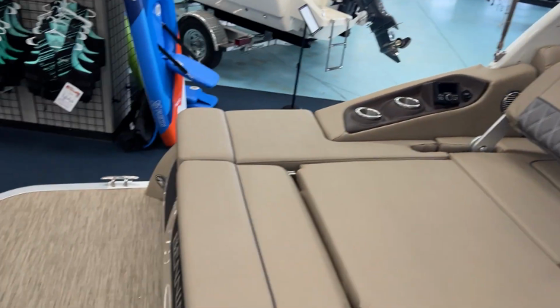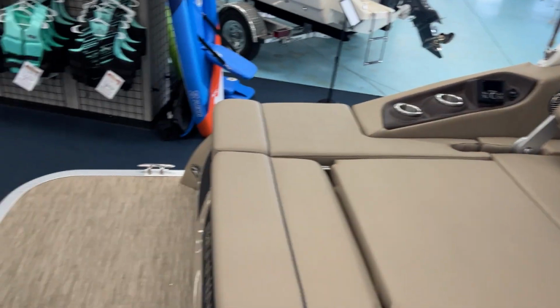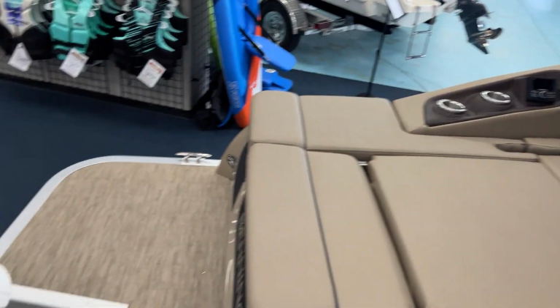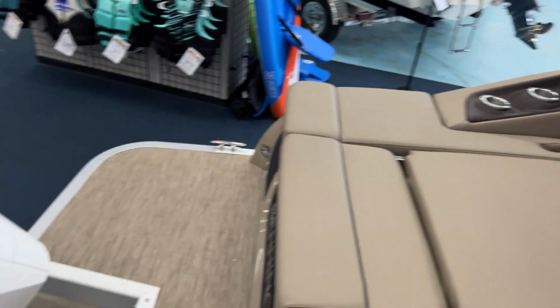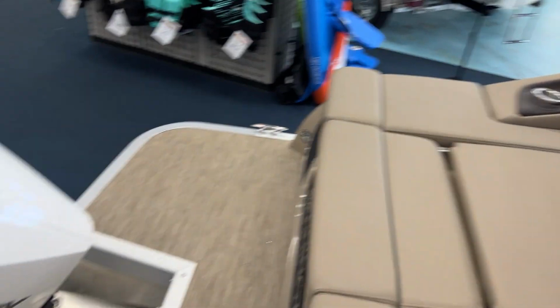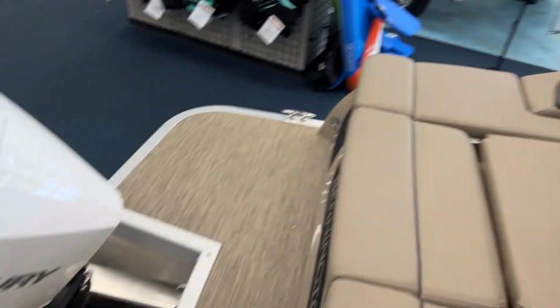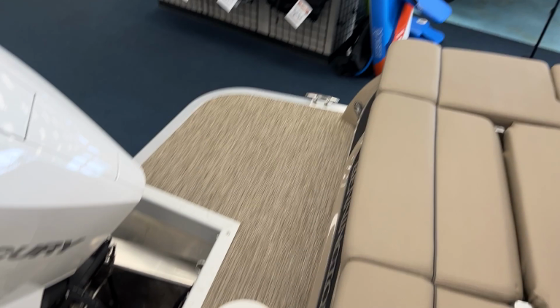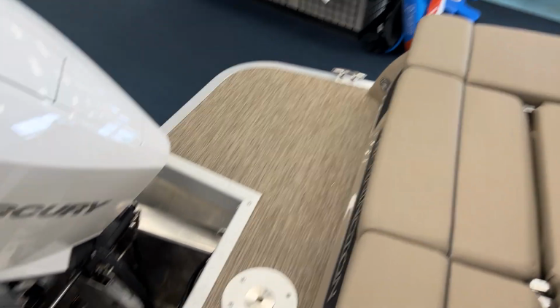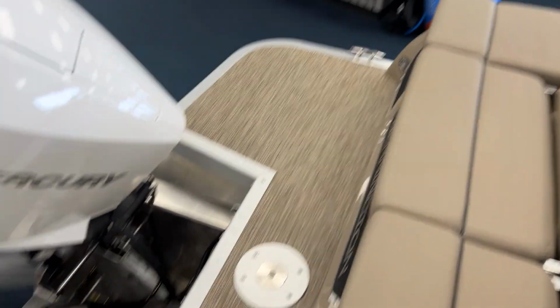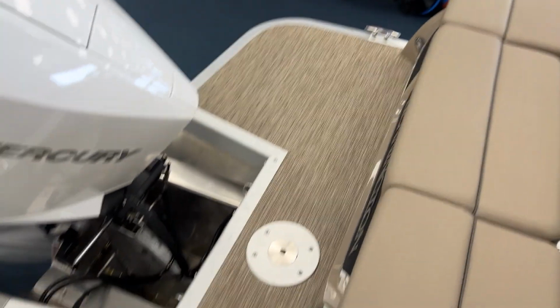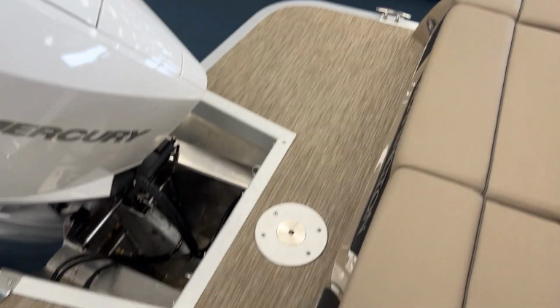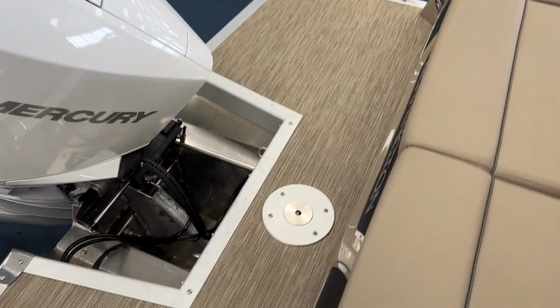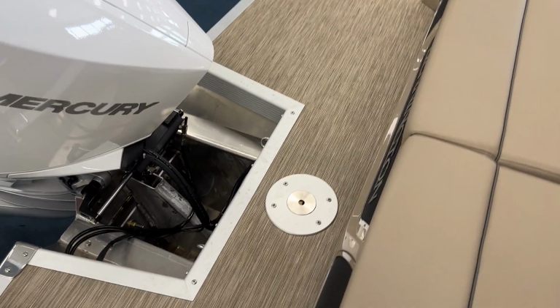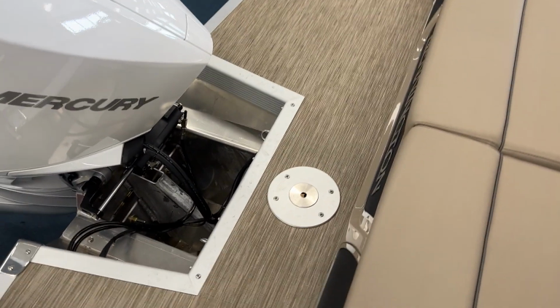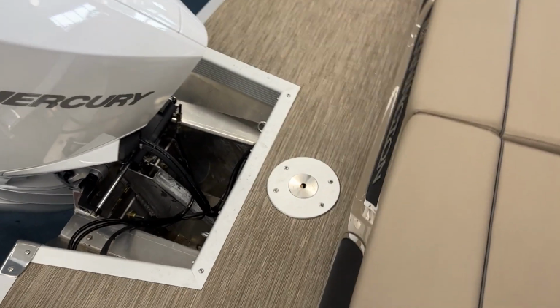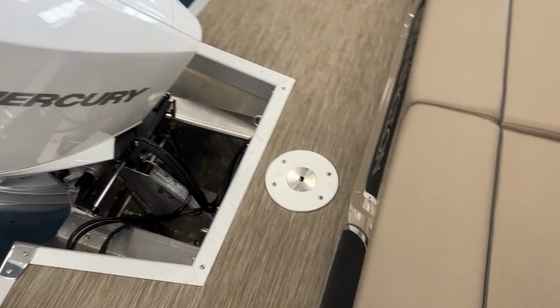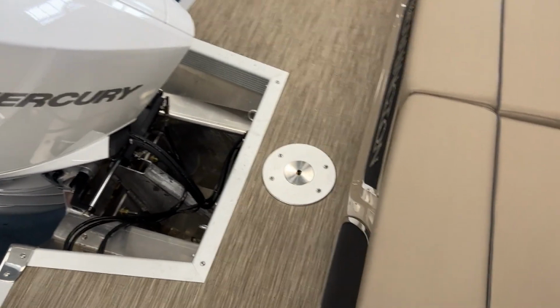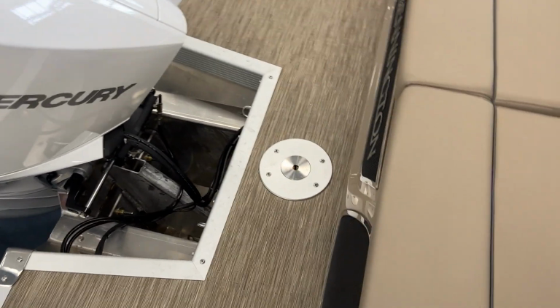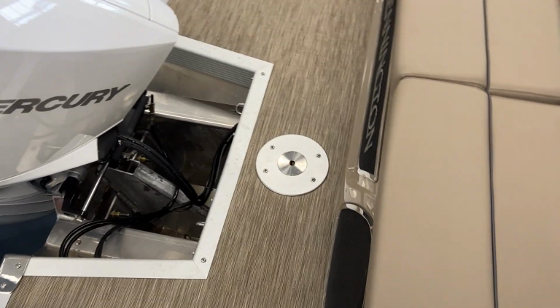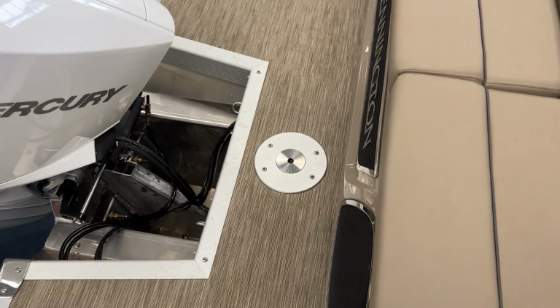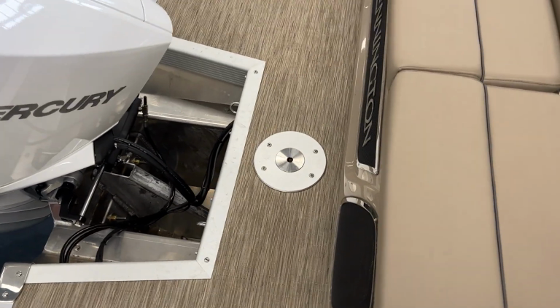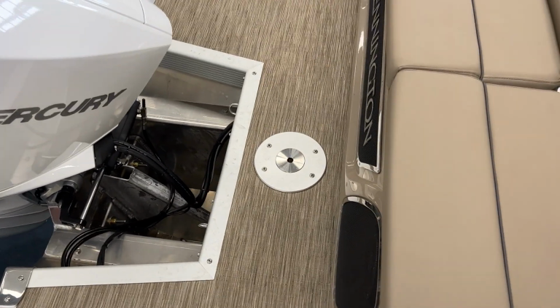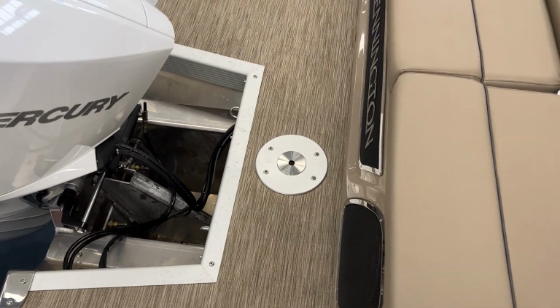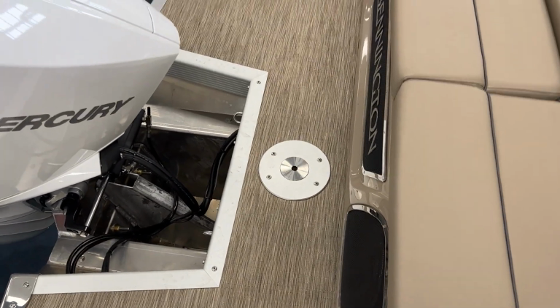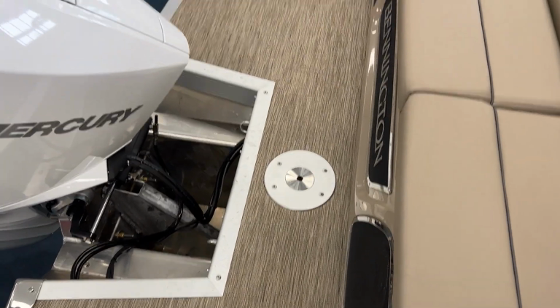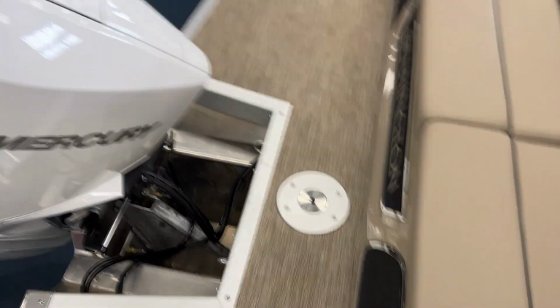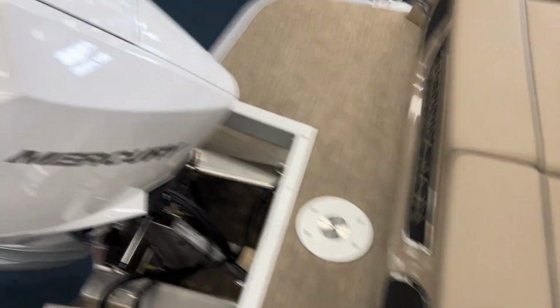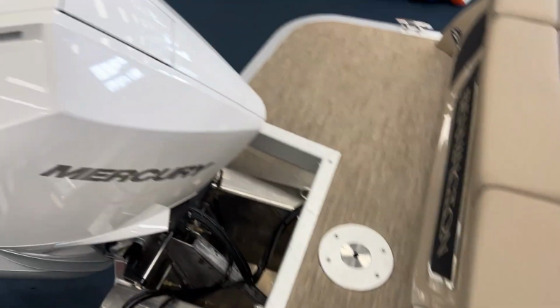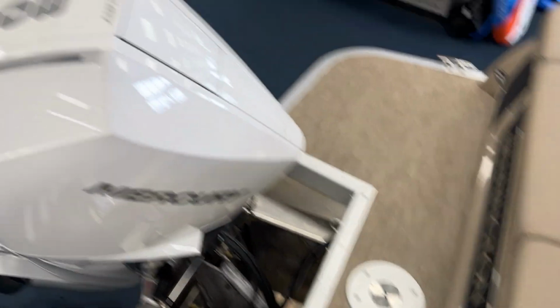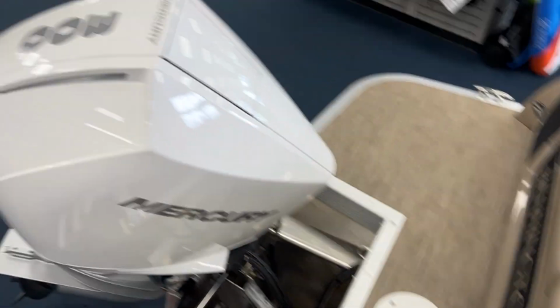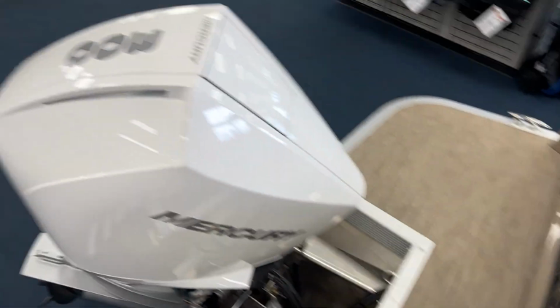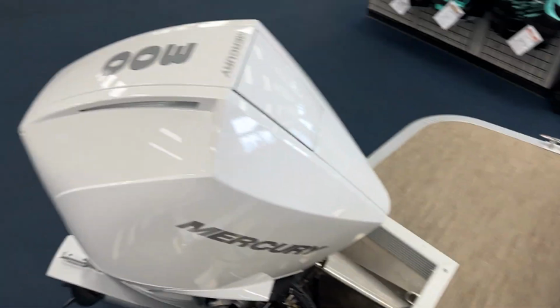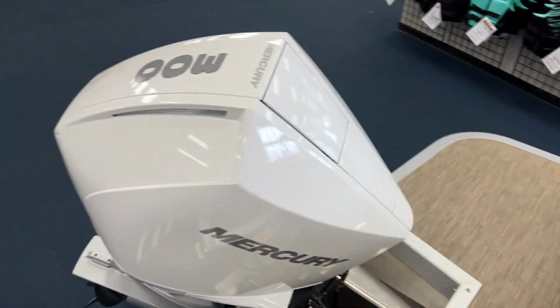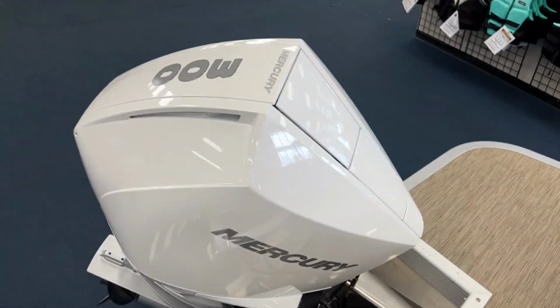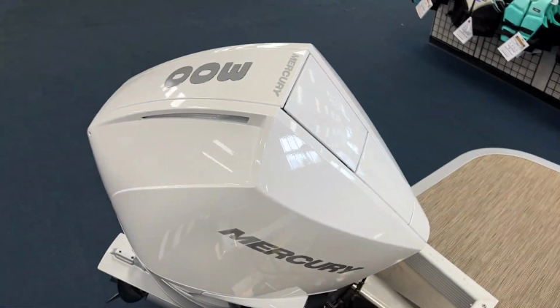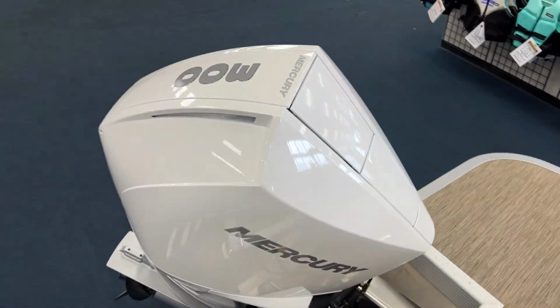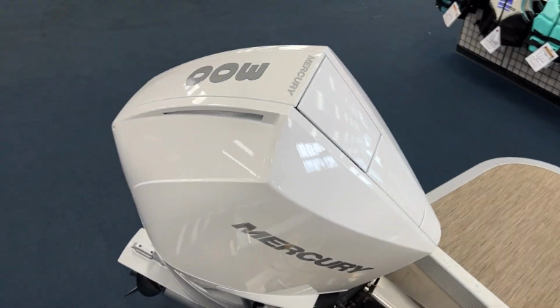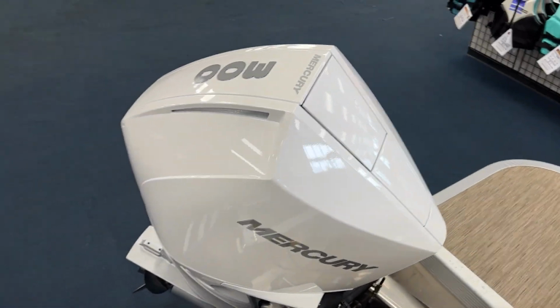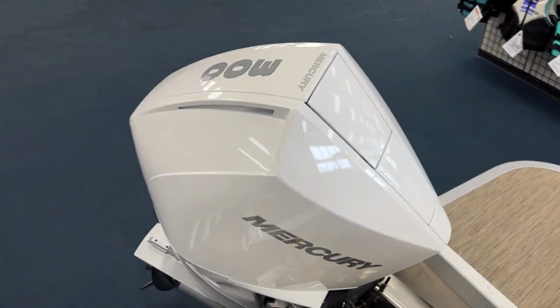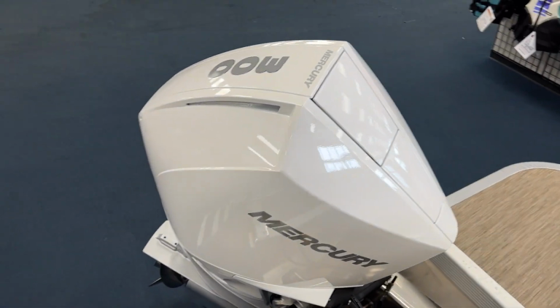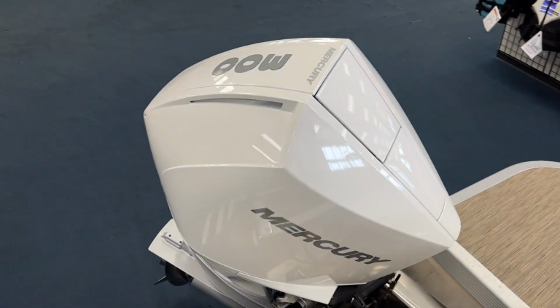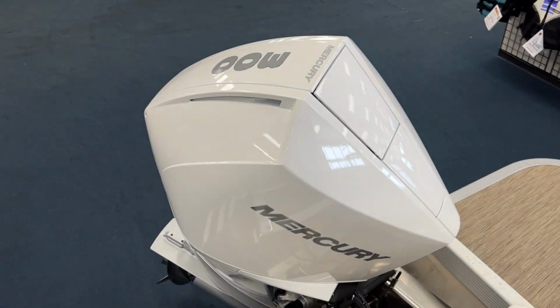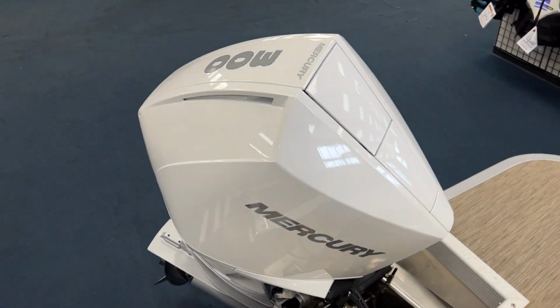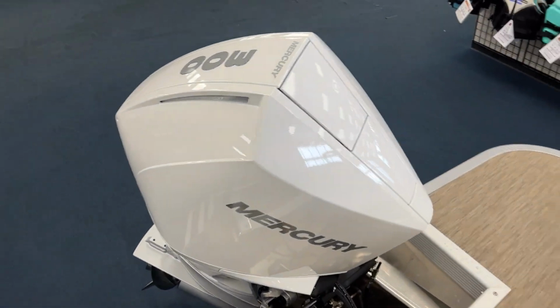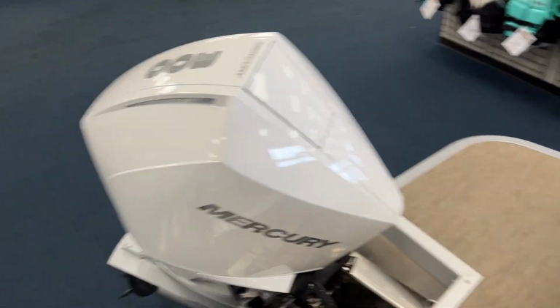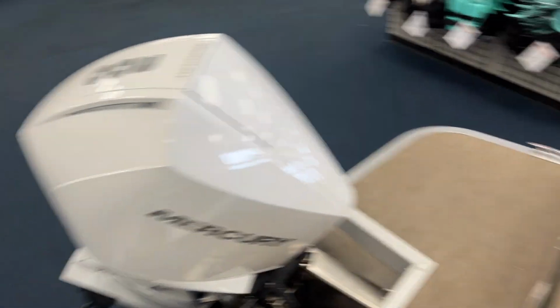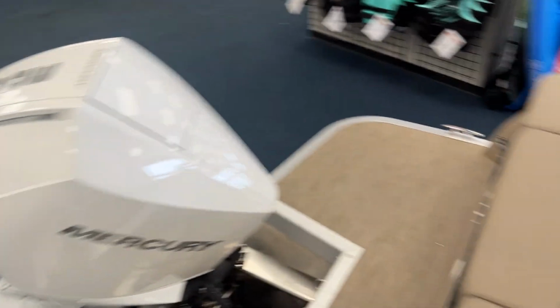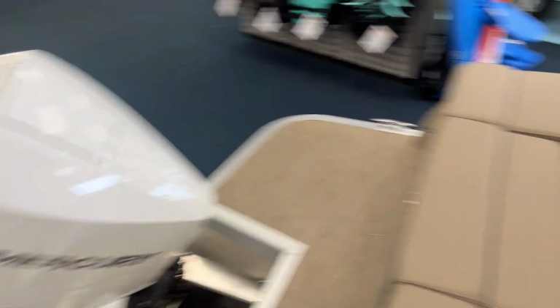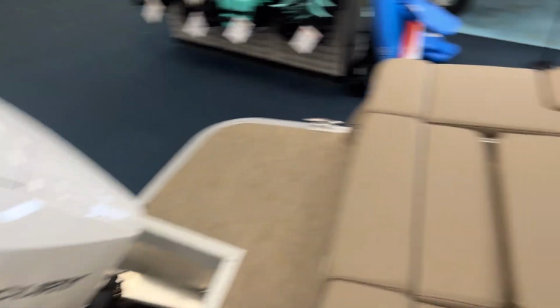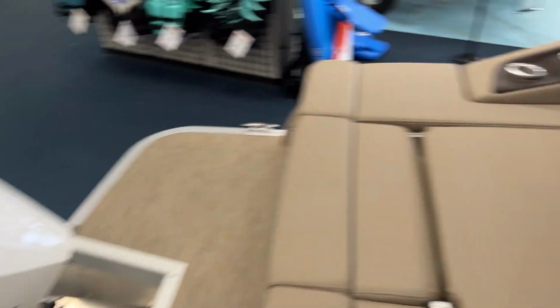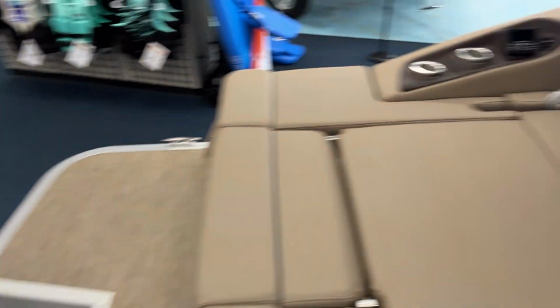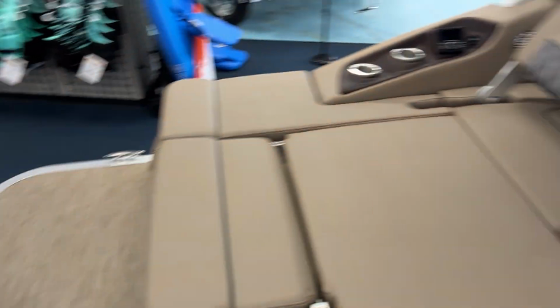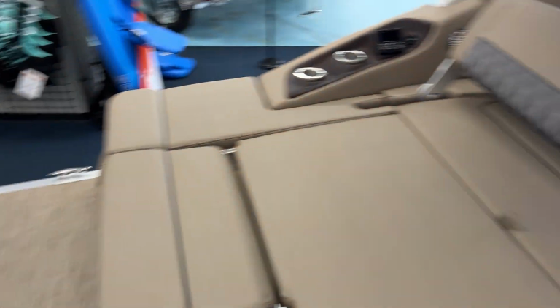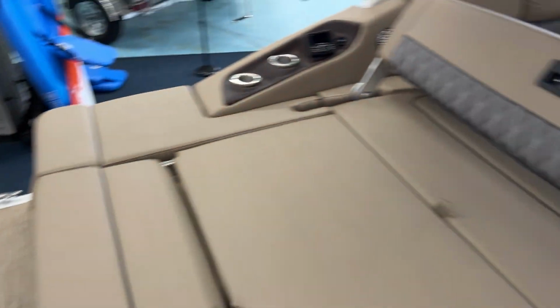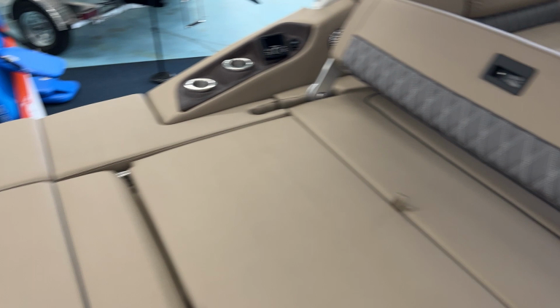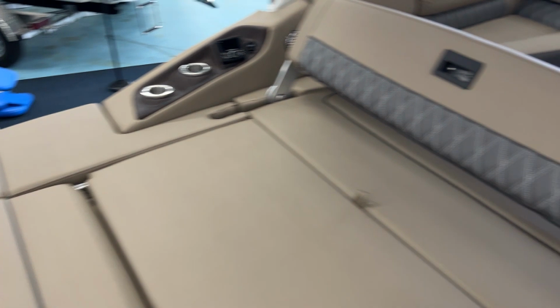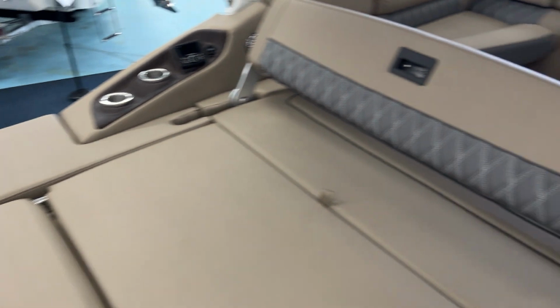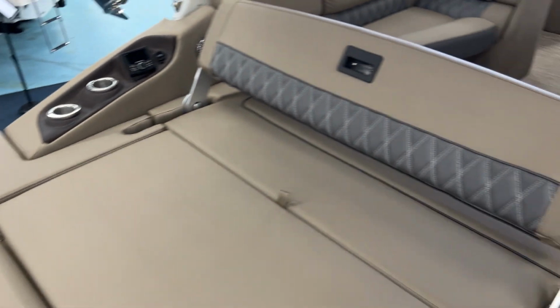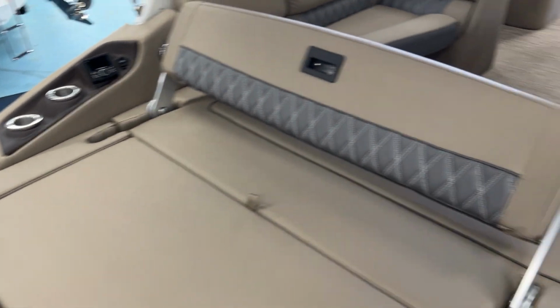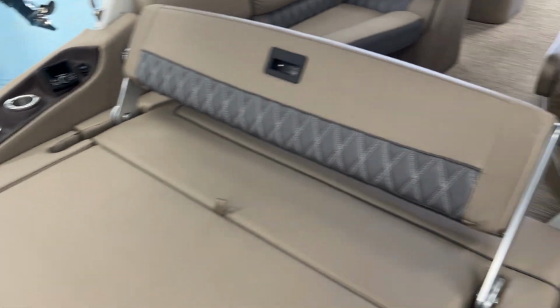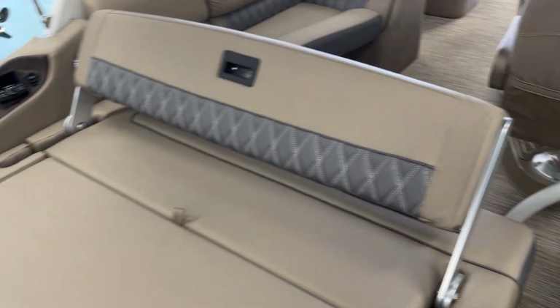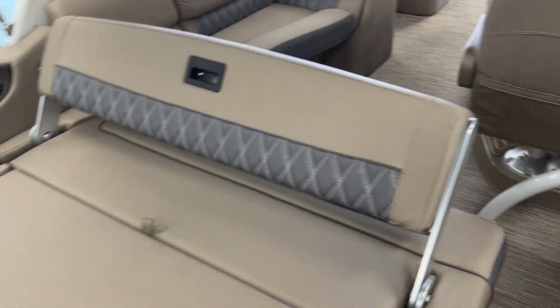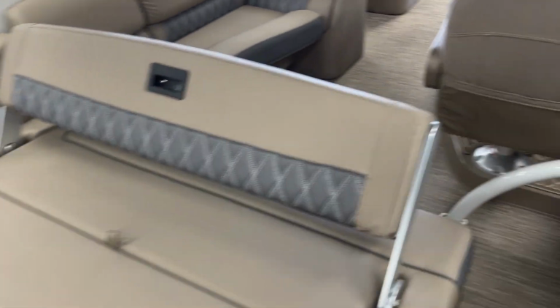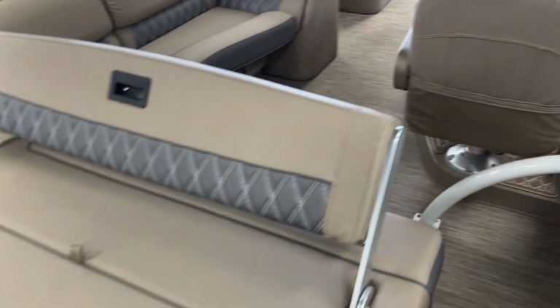It's got a 52-inch removable ski pylon that goes there, and again, 300 Mercury in white.